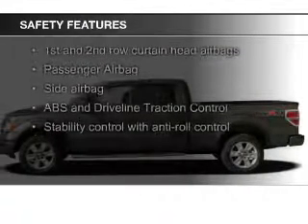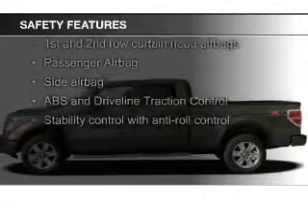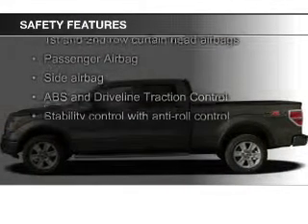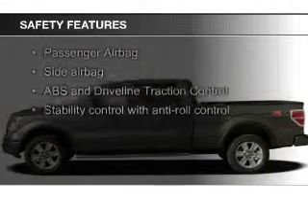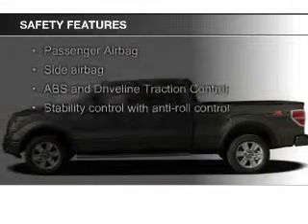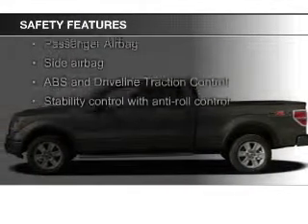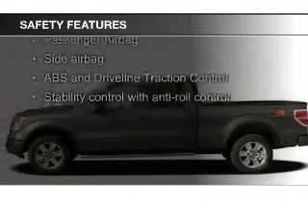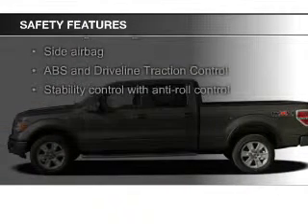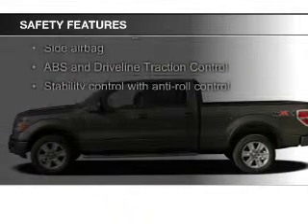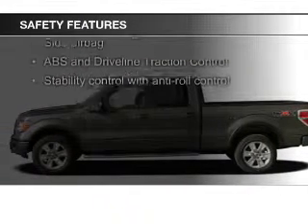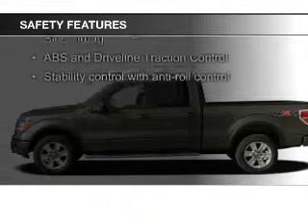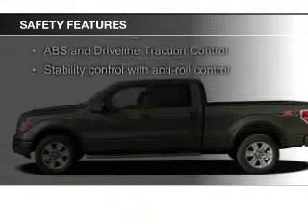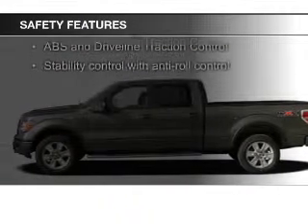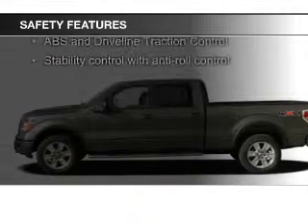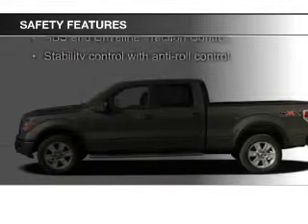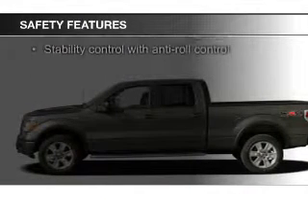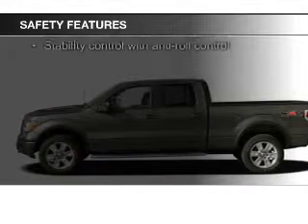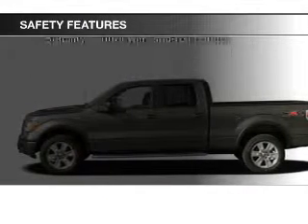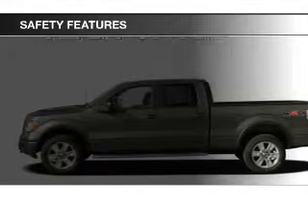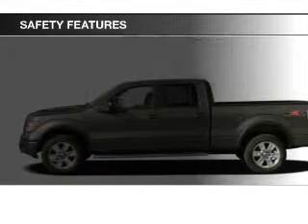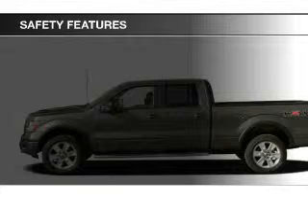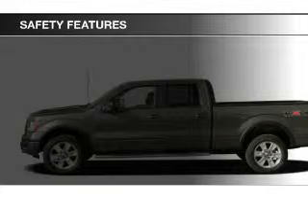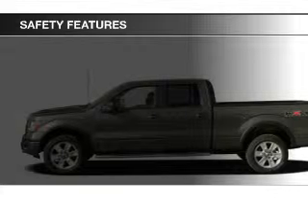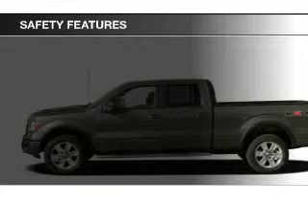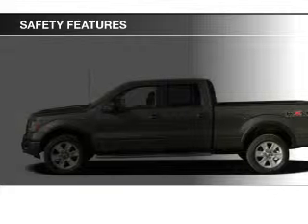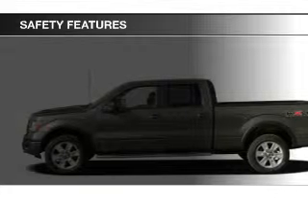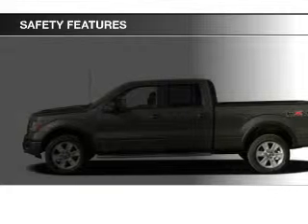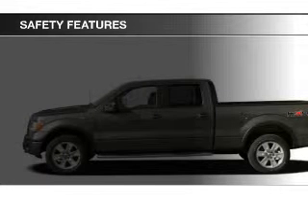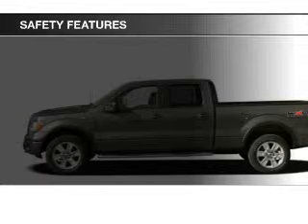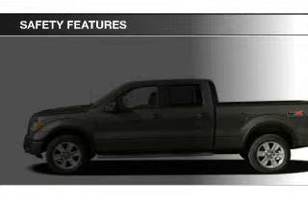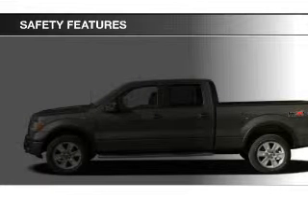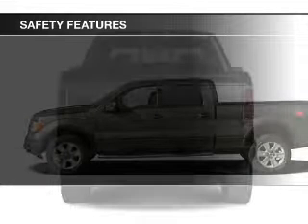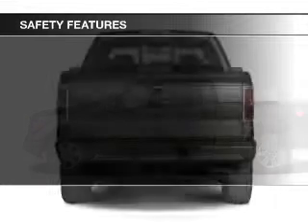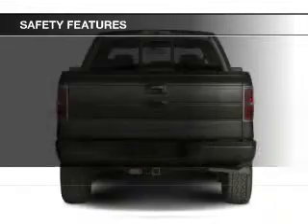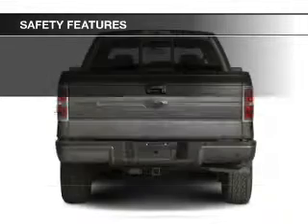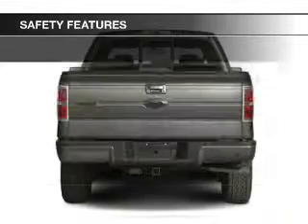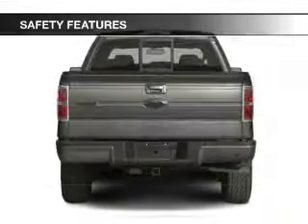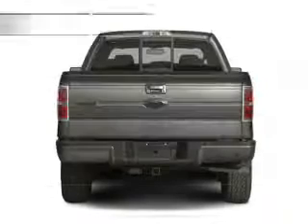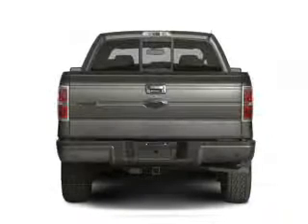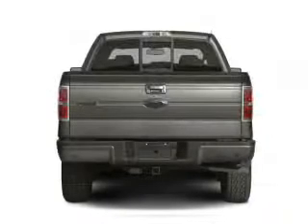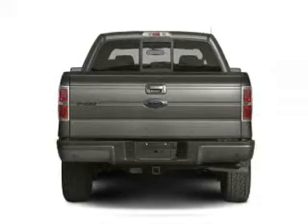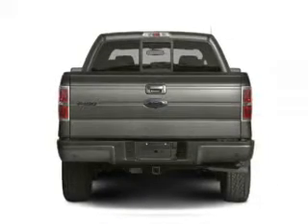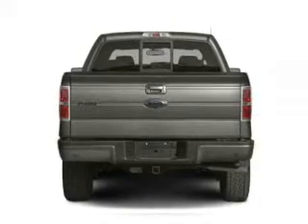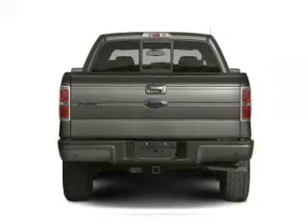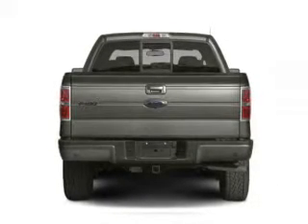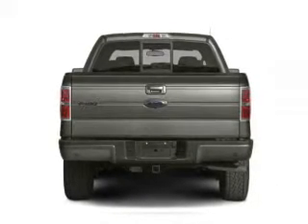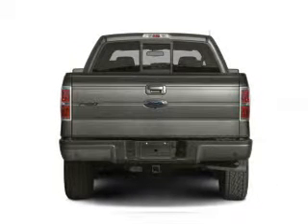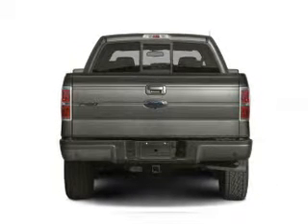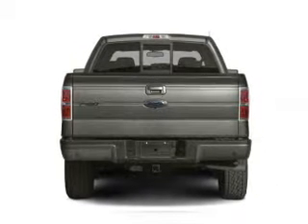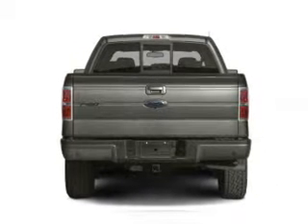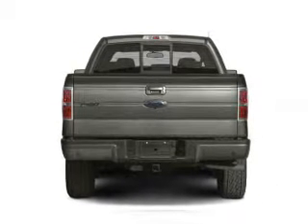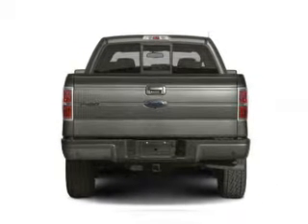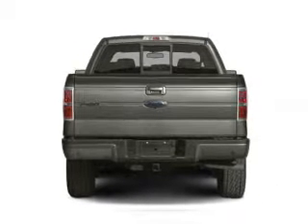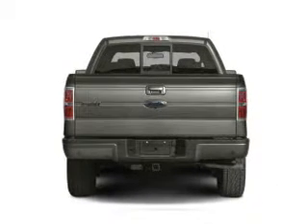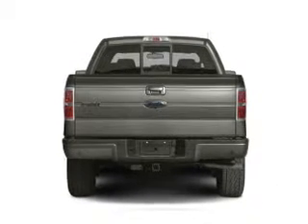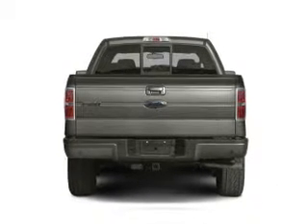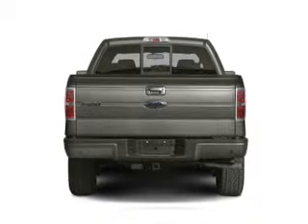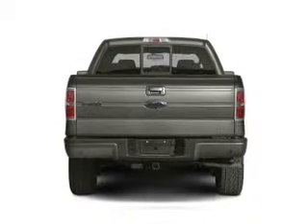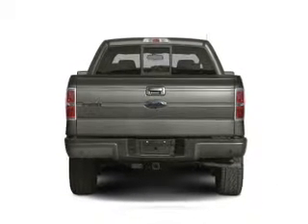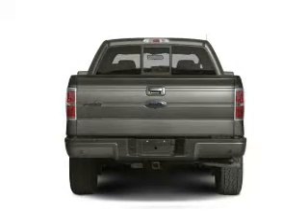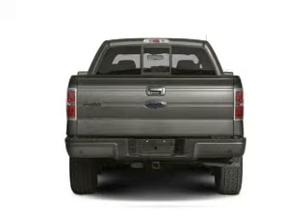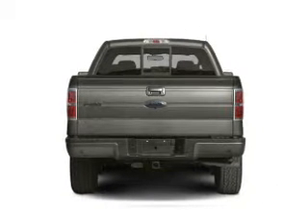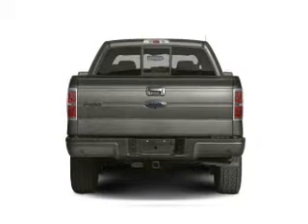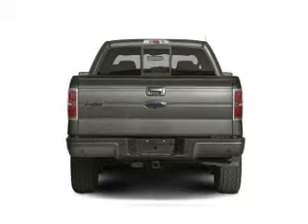Safety was made a priority with these features: curtain head airbags, side airbags, traction control, stability control, a passenger airbag, and low tire pressure warning.